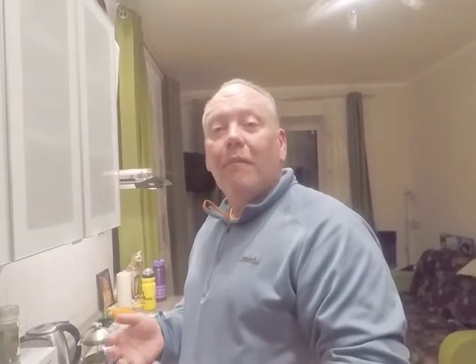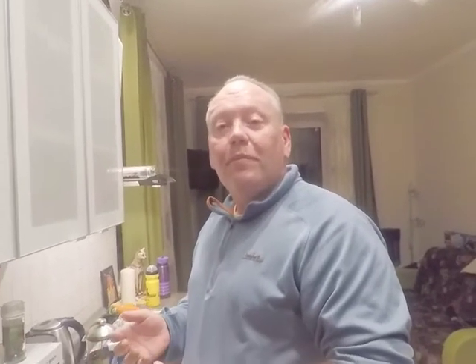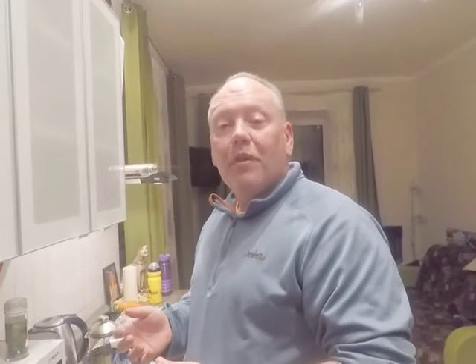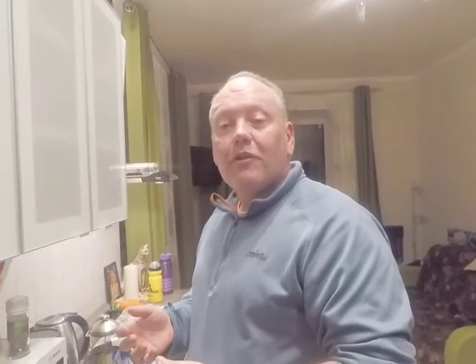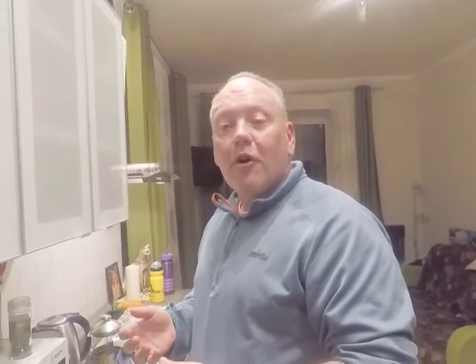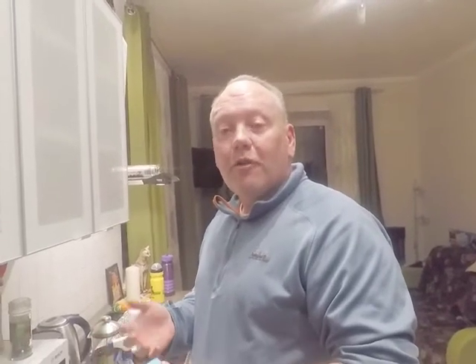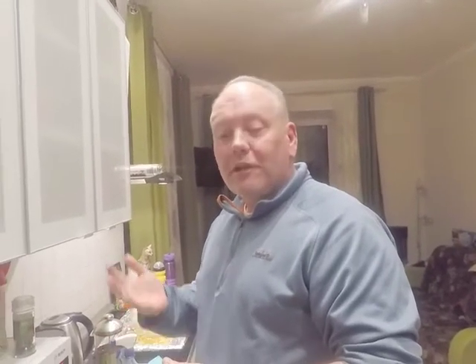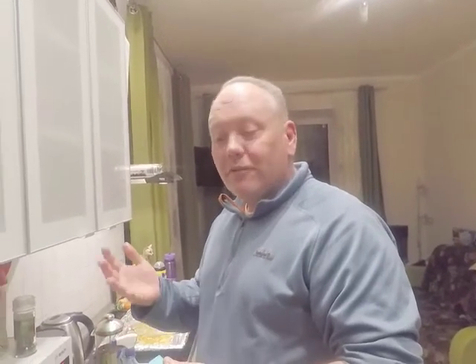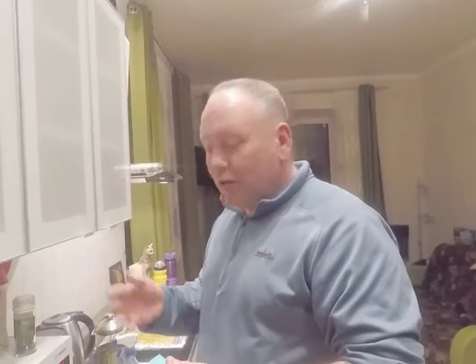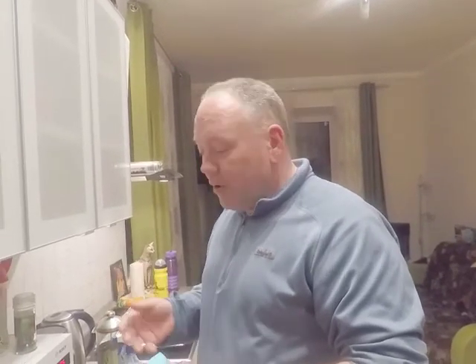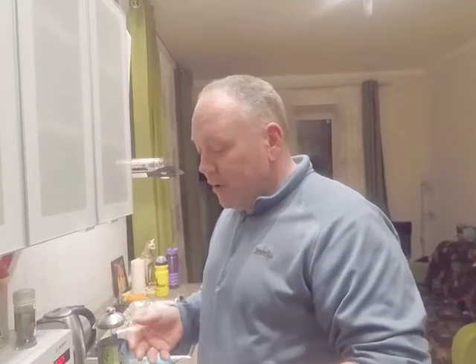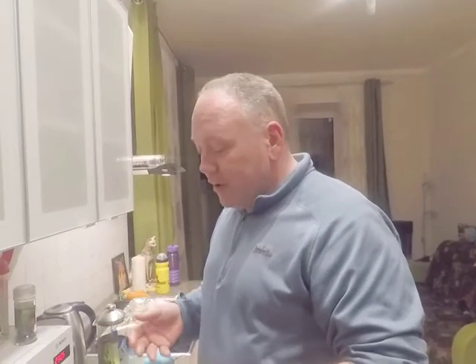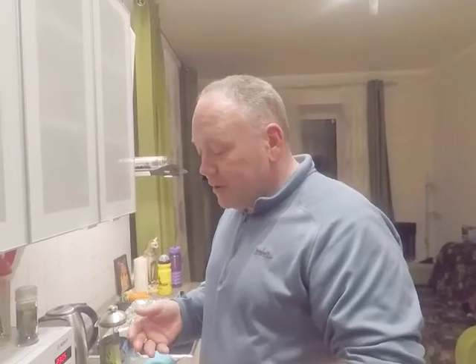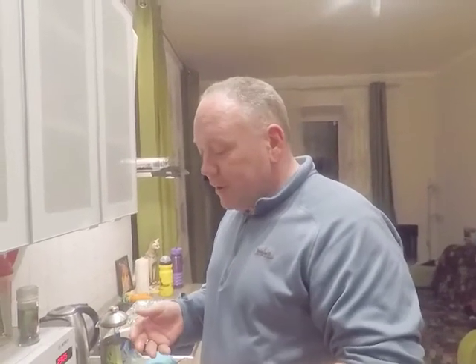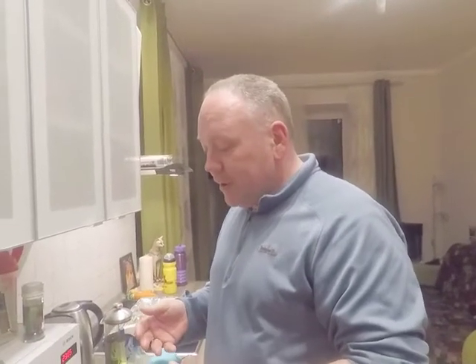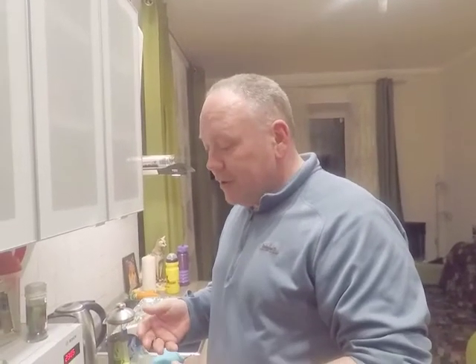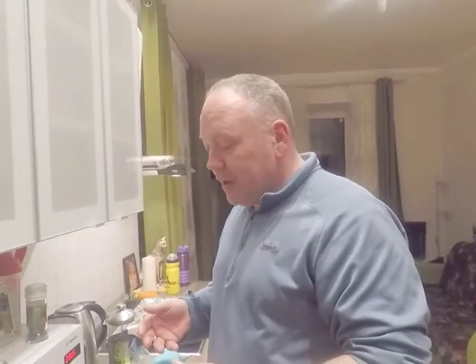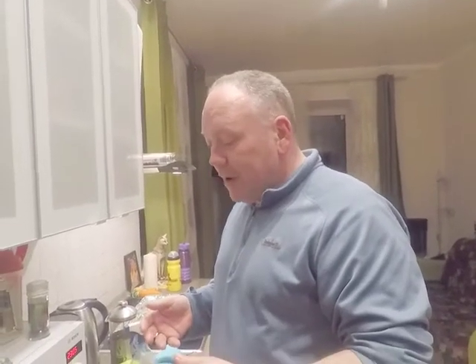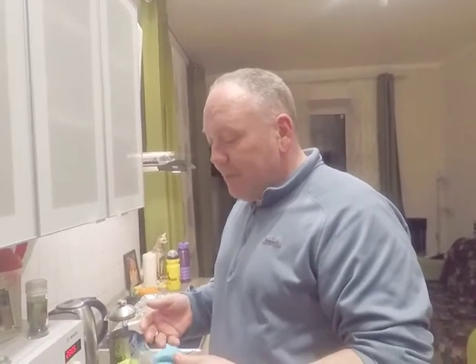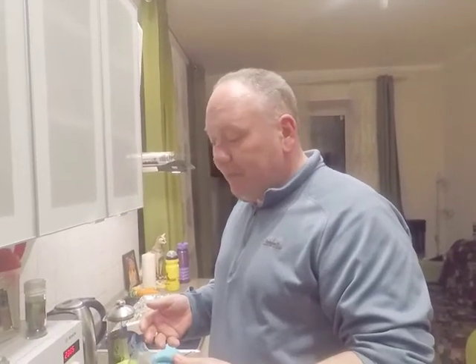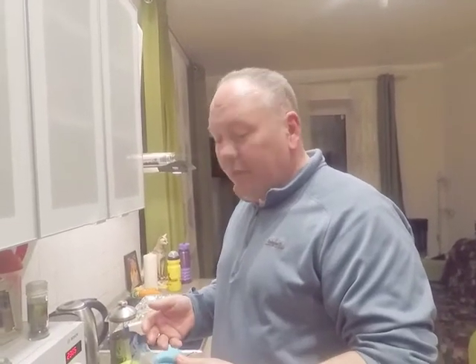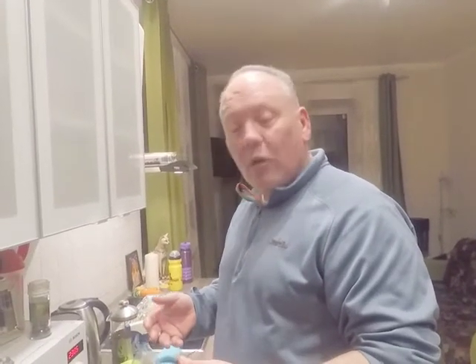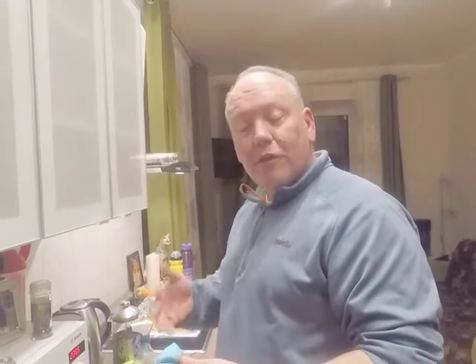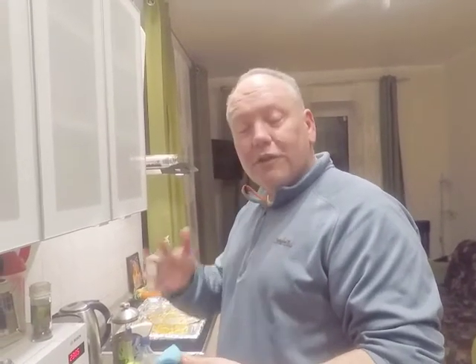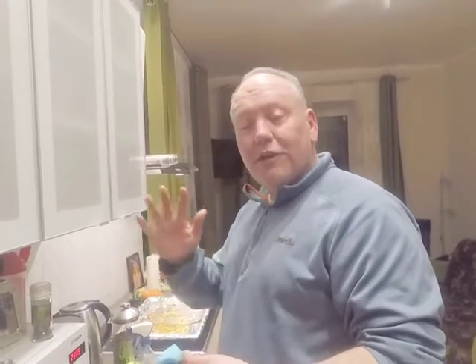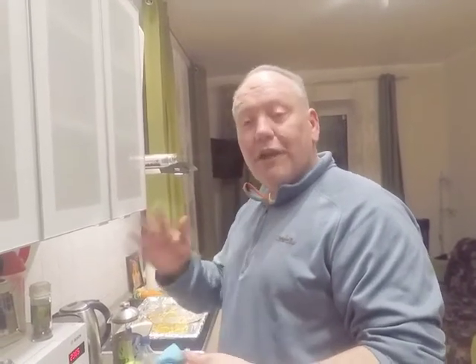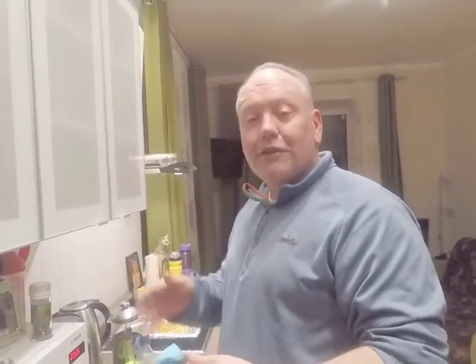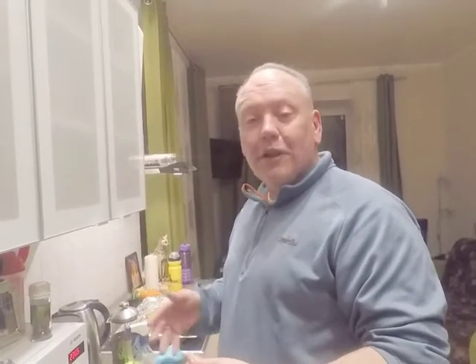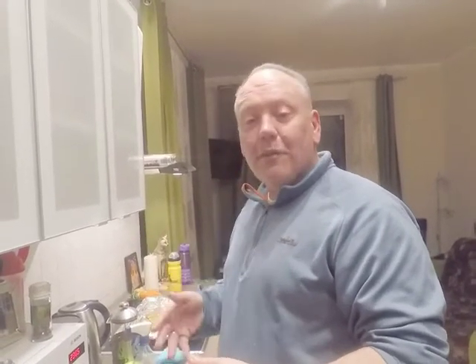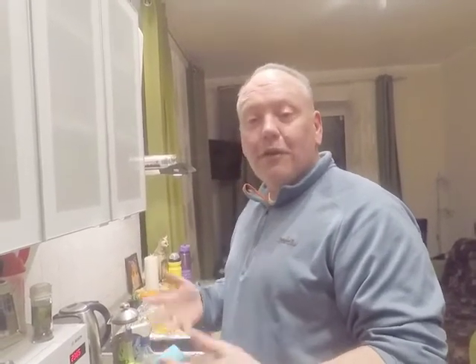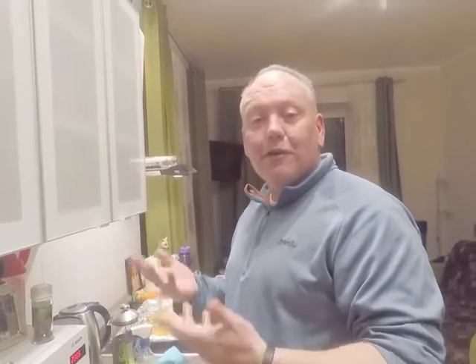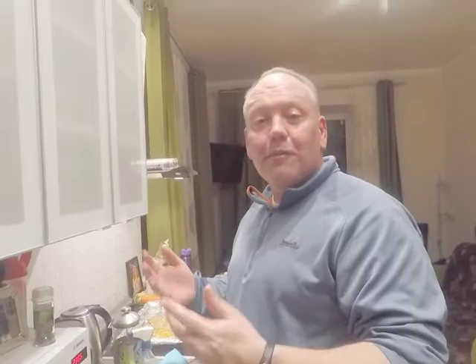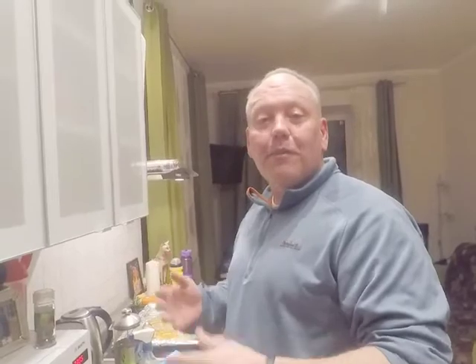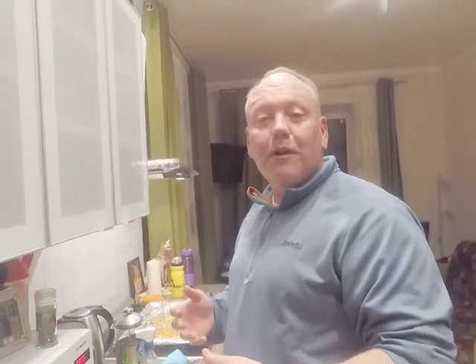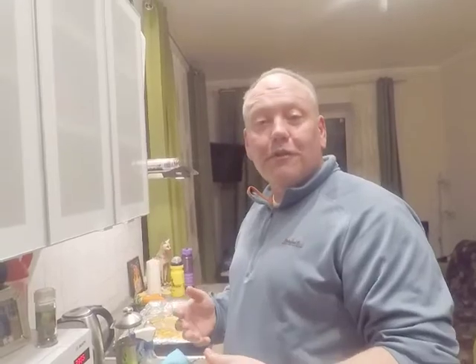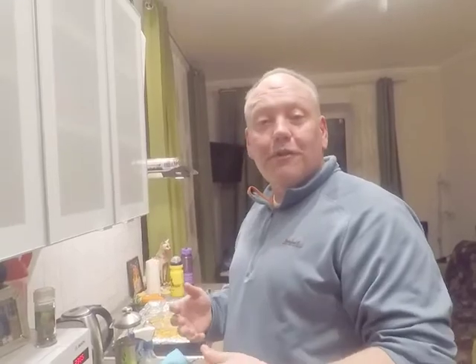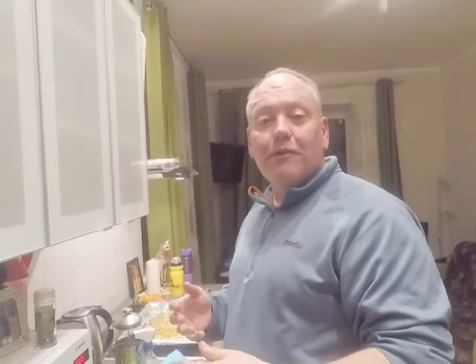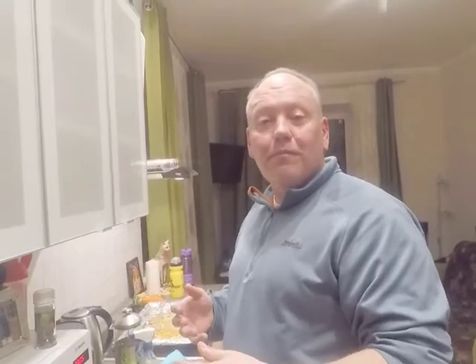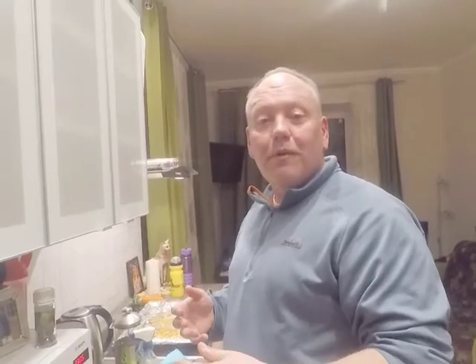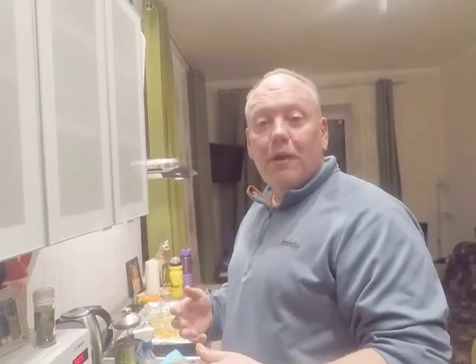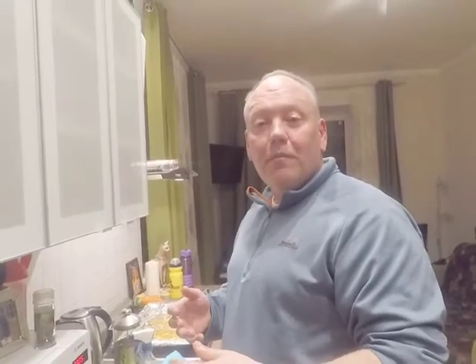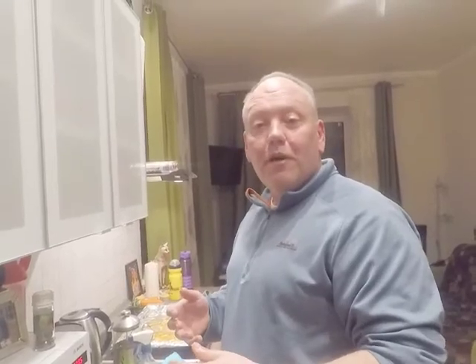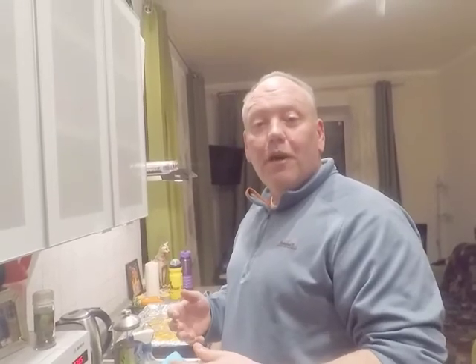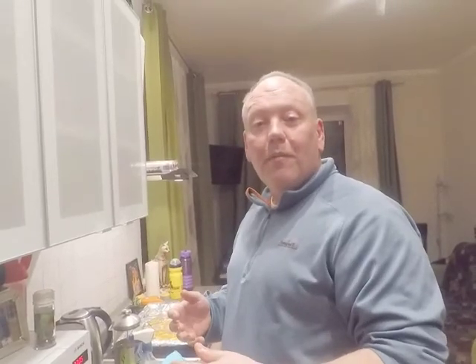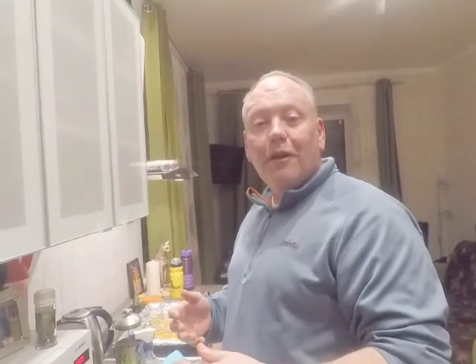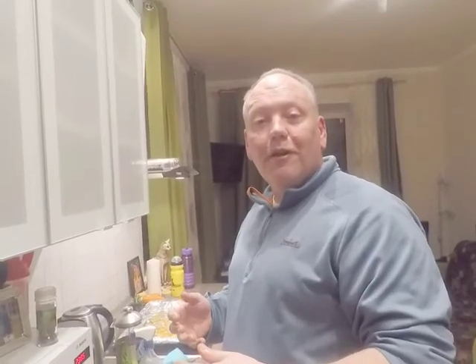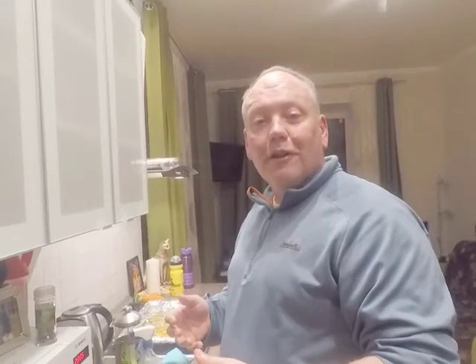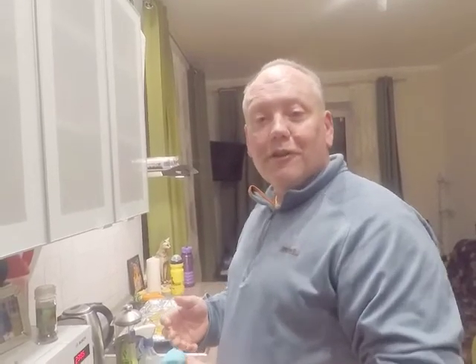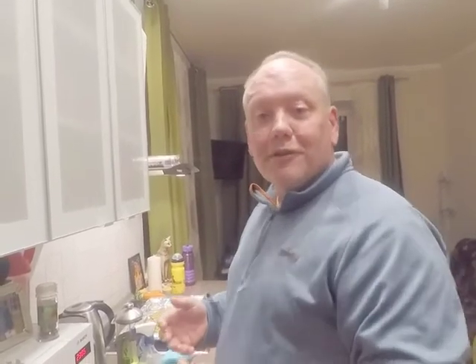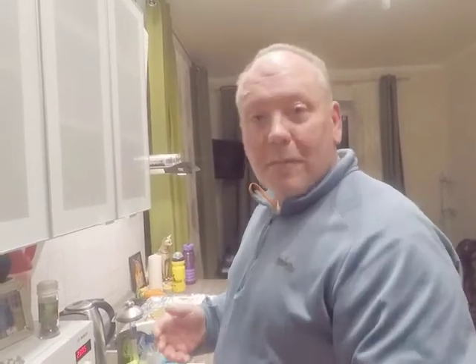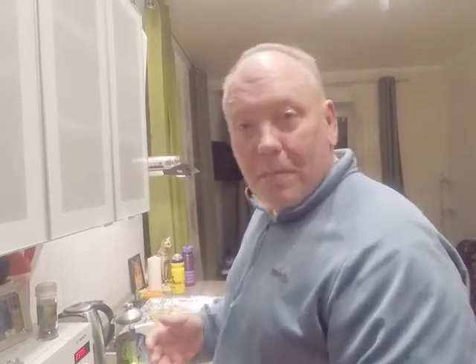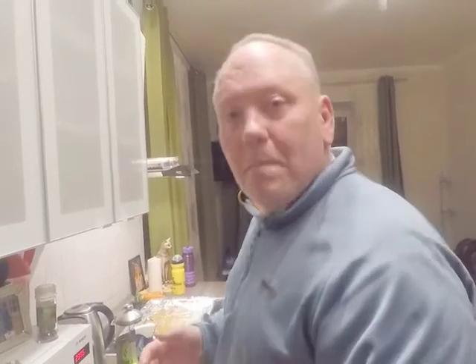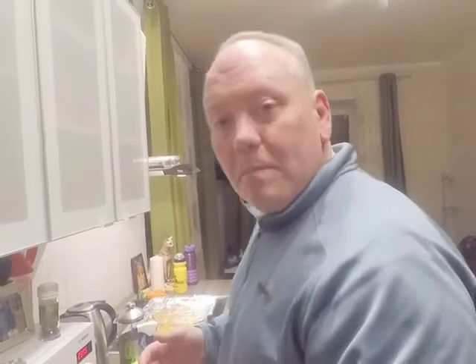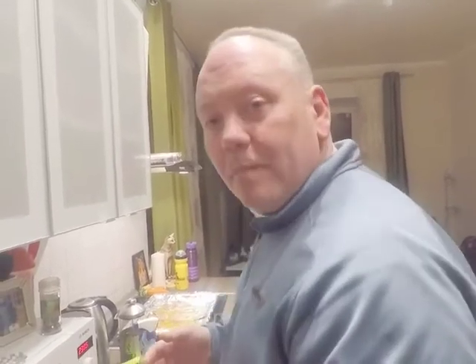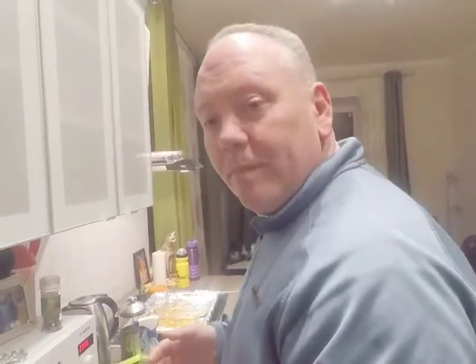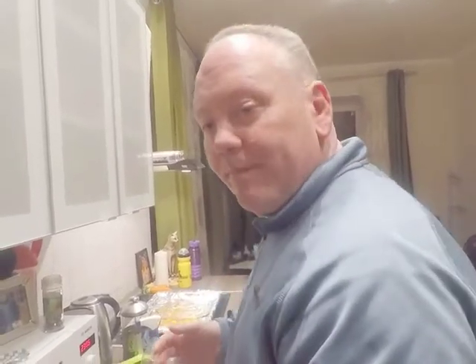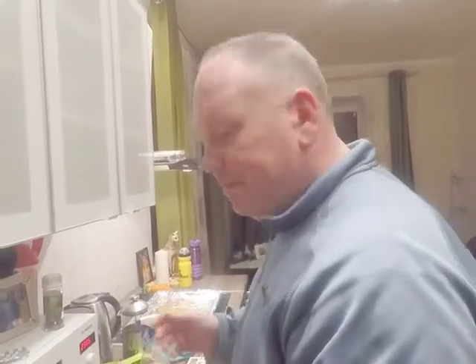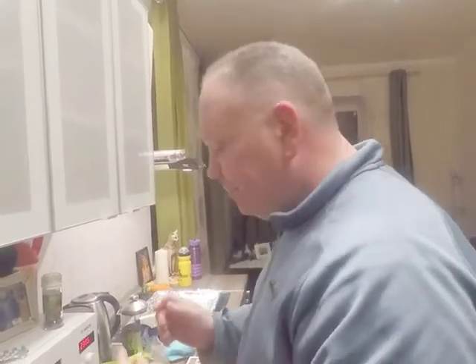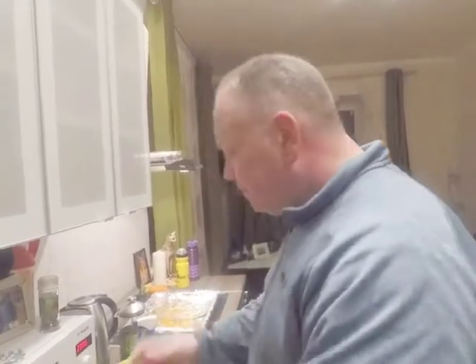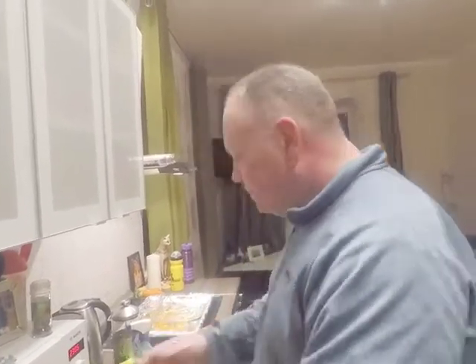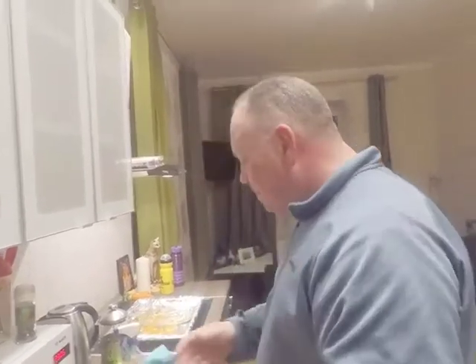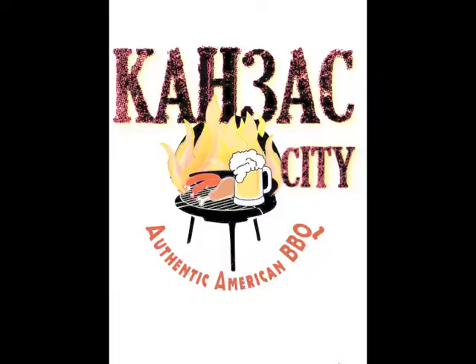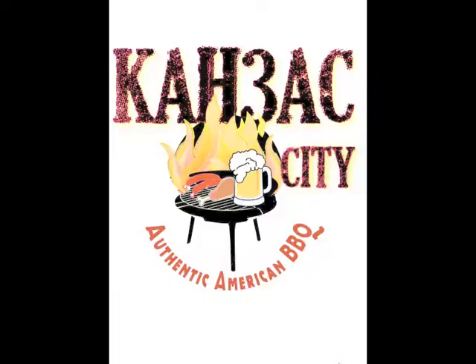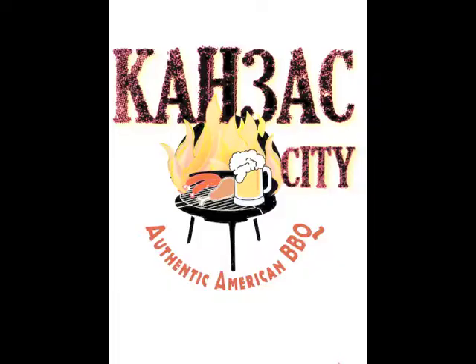Thanks for joining us, and we'll see you next time we cook something else that's pretty yummy and delicious. See you next time!